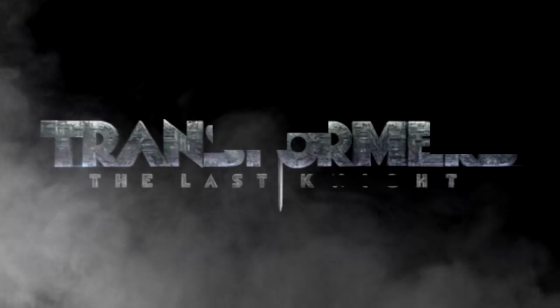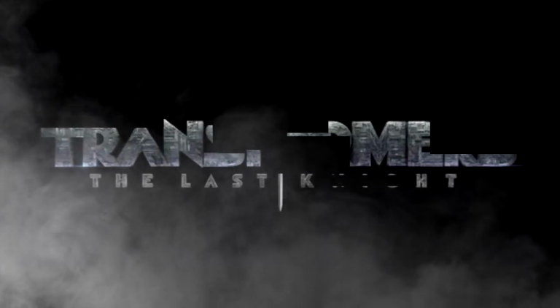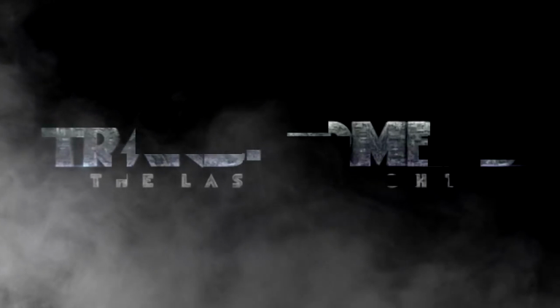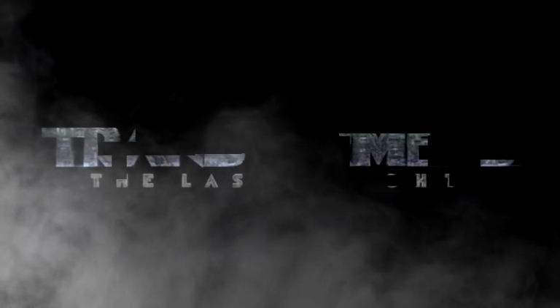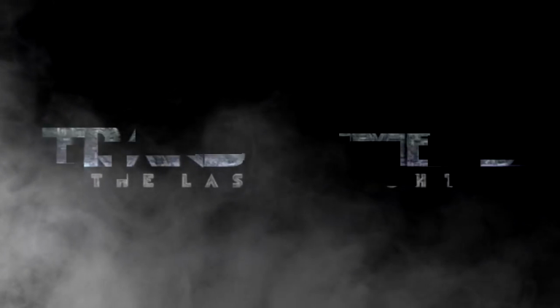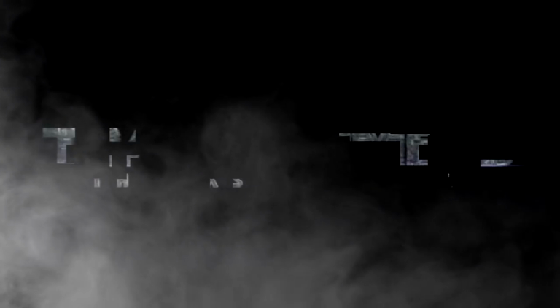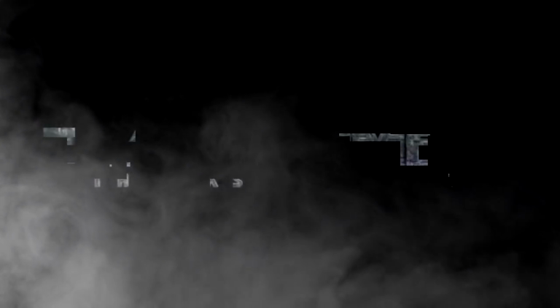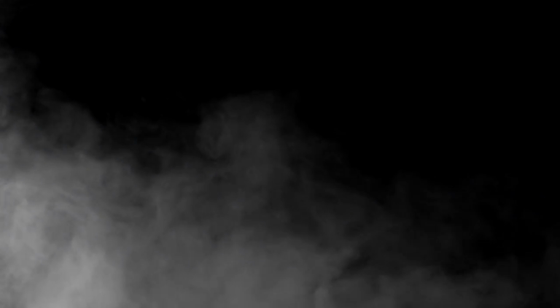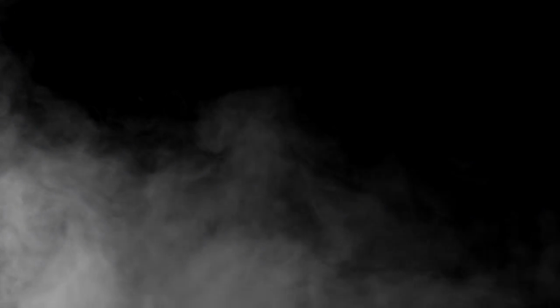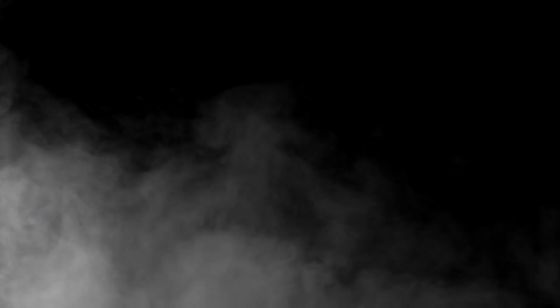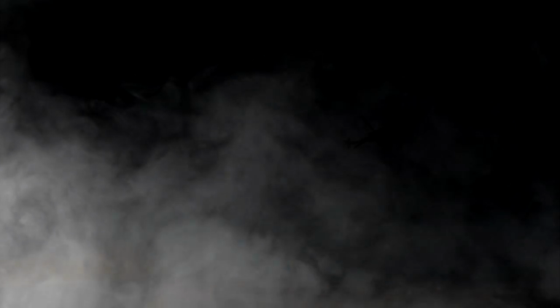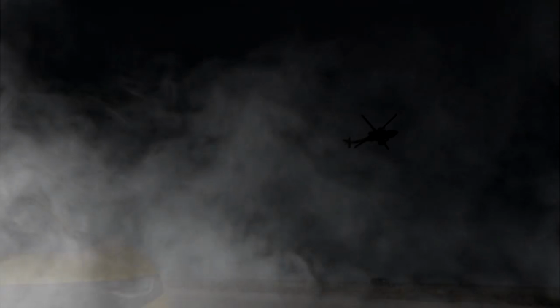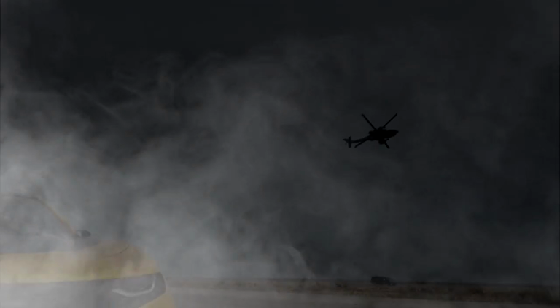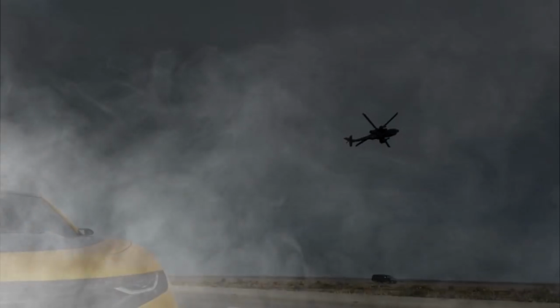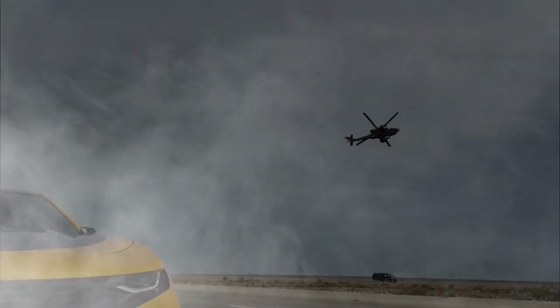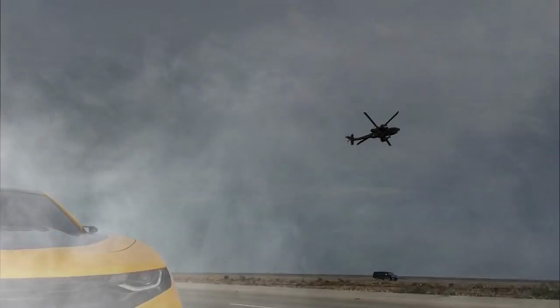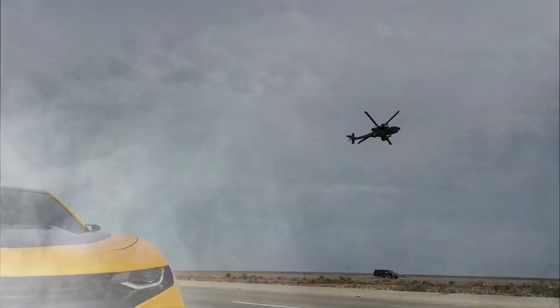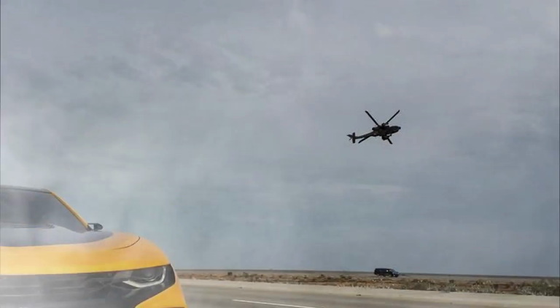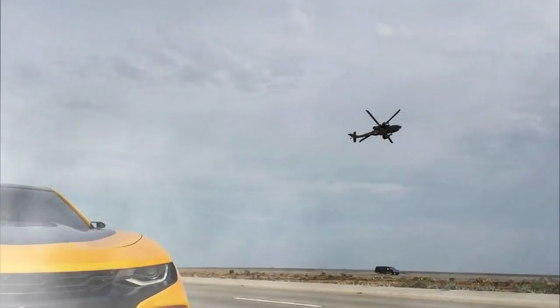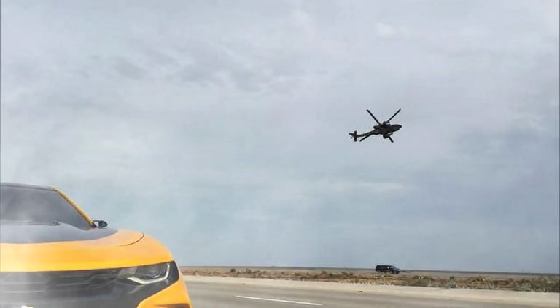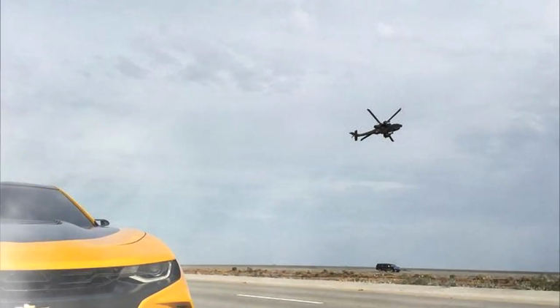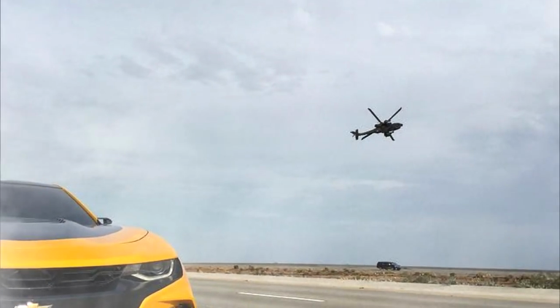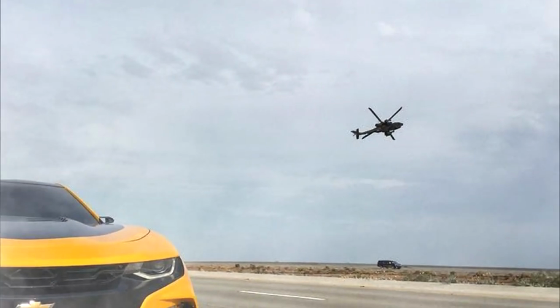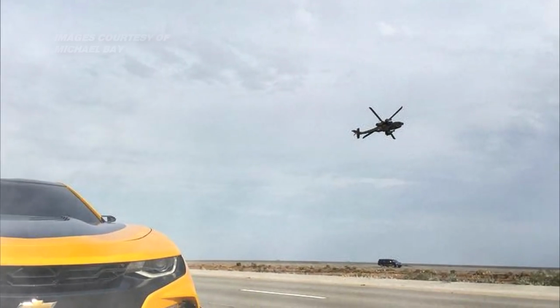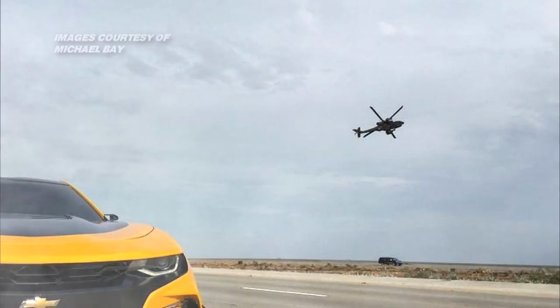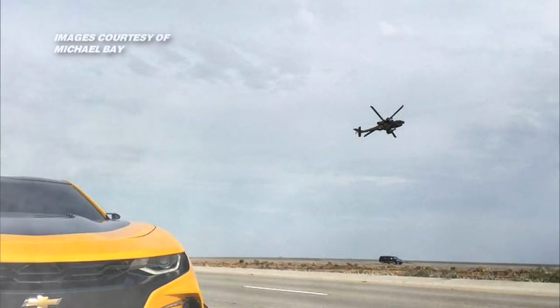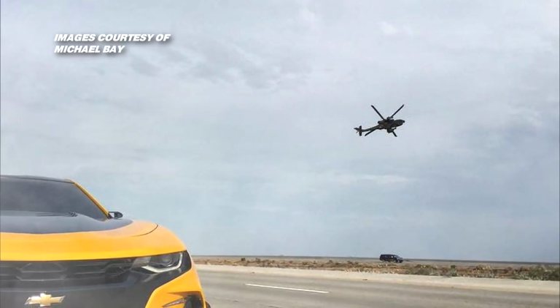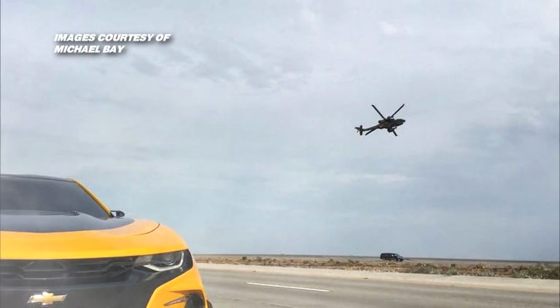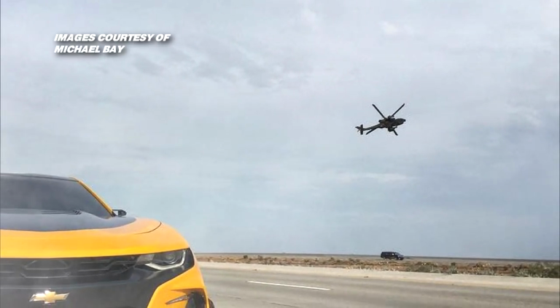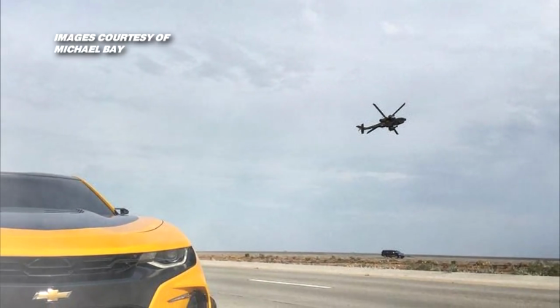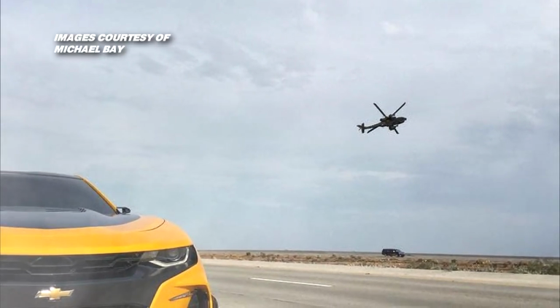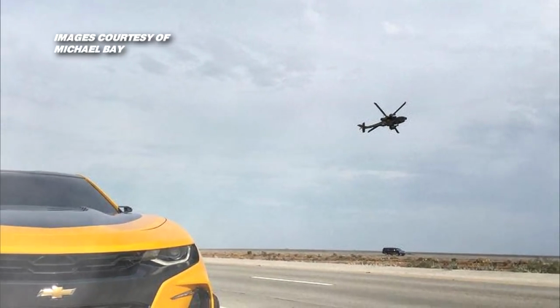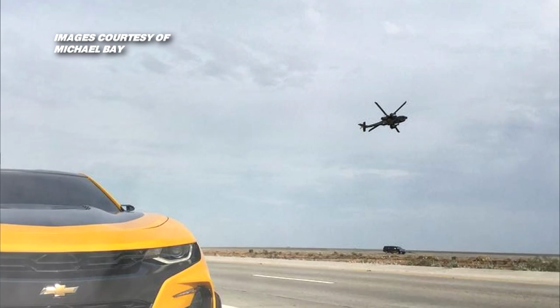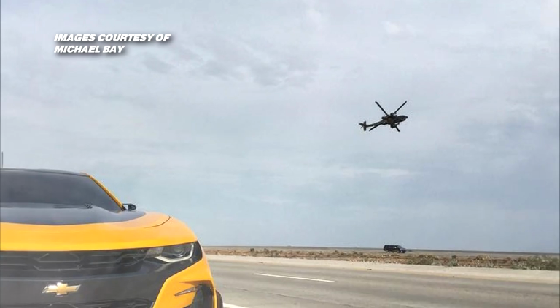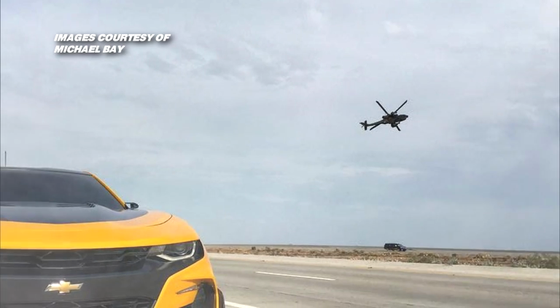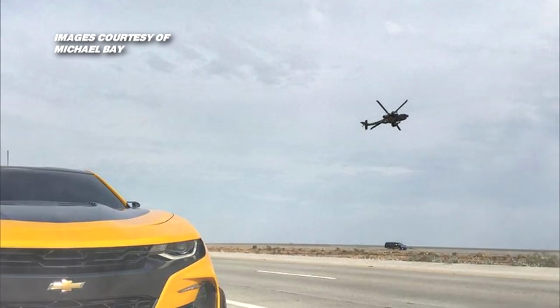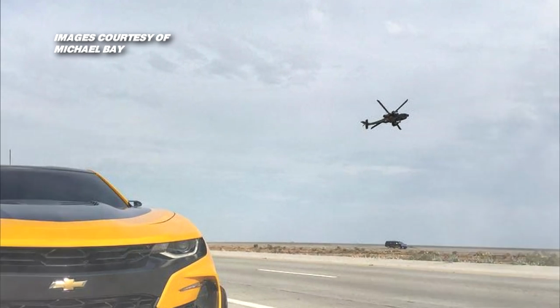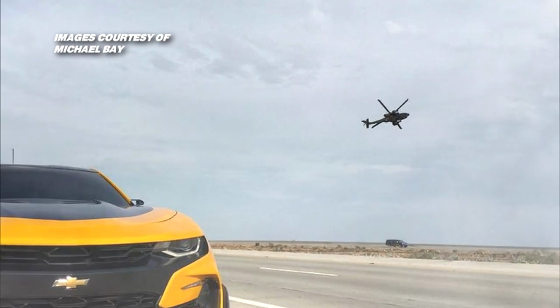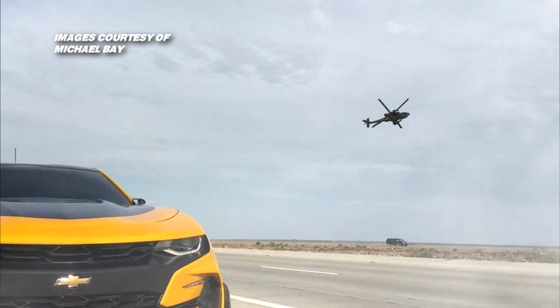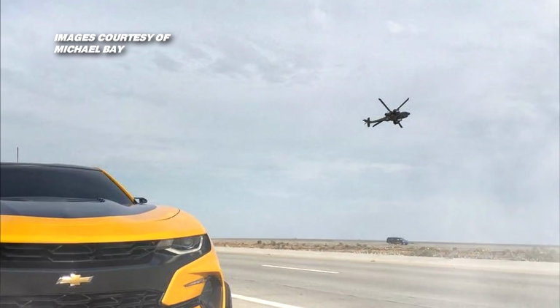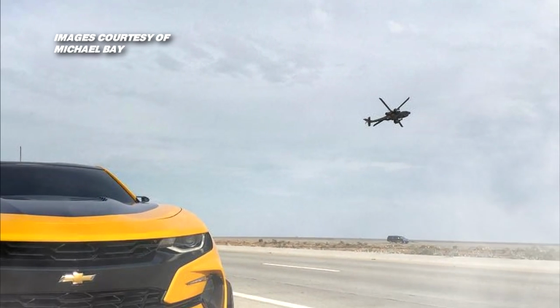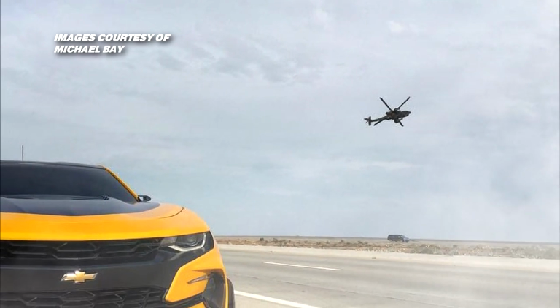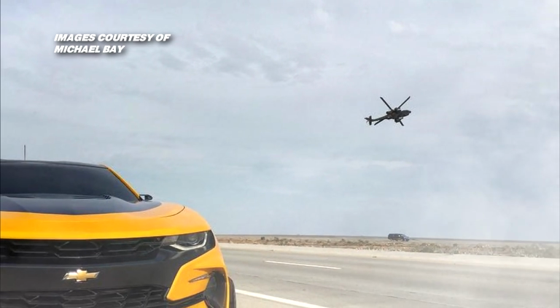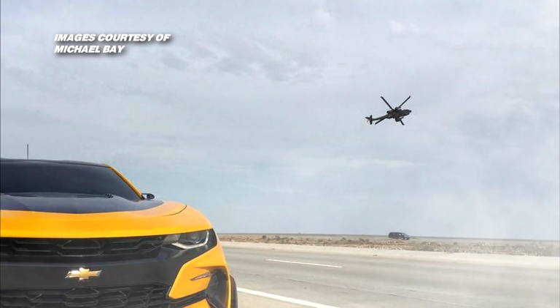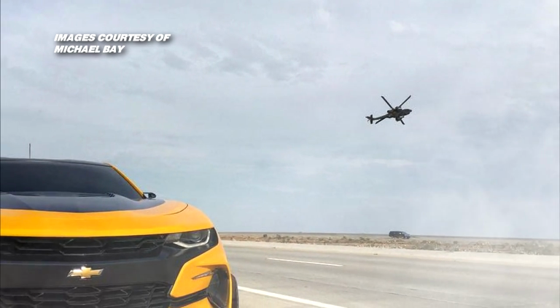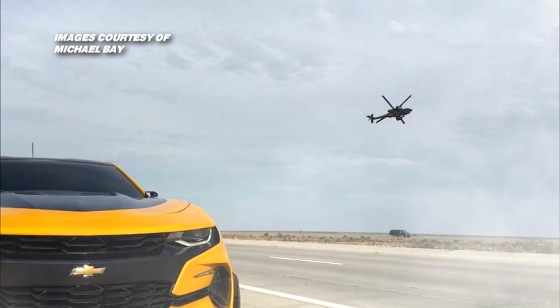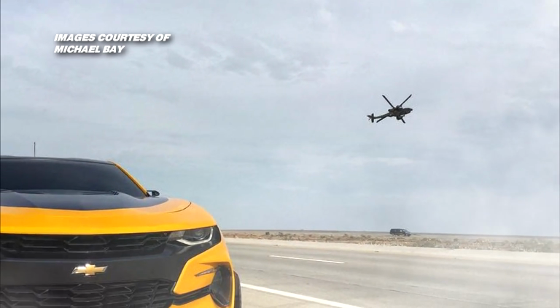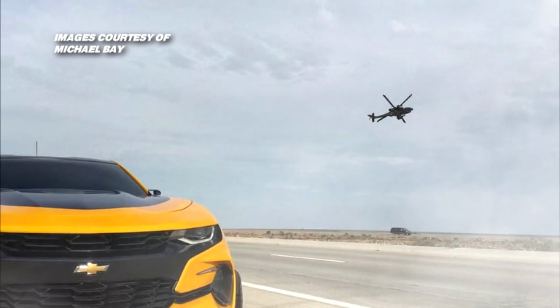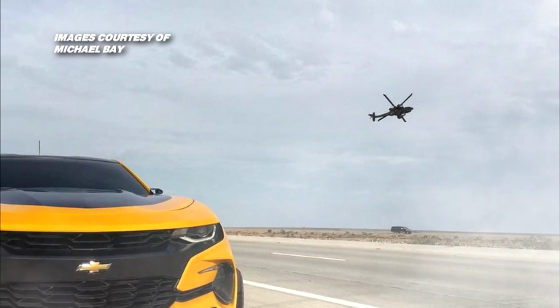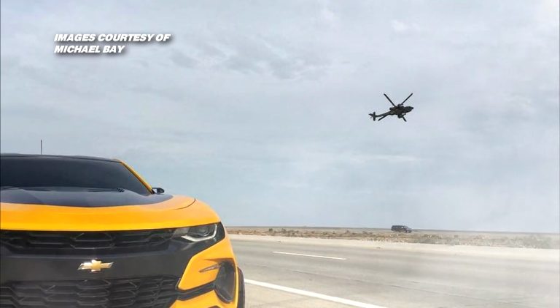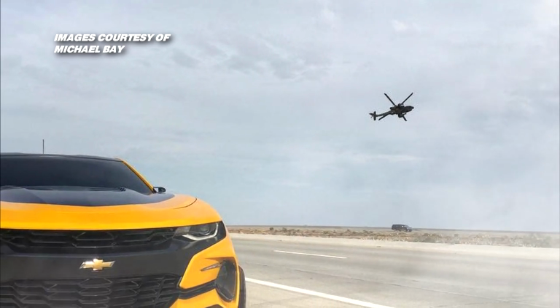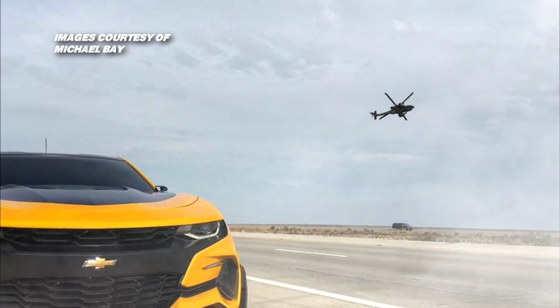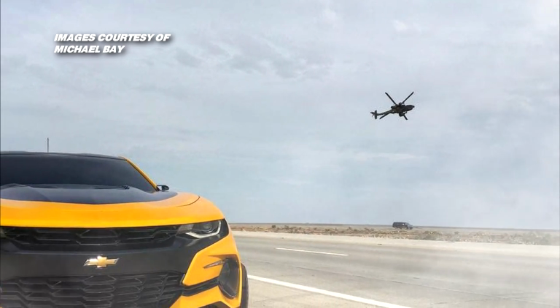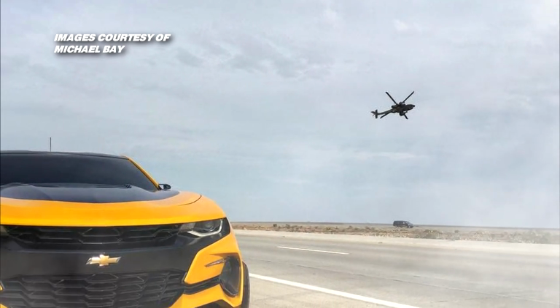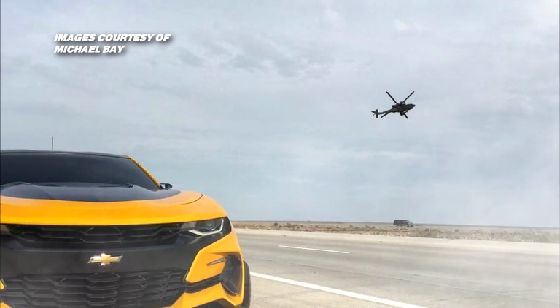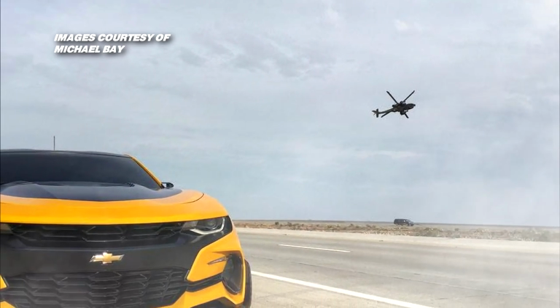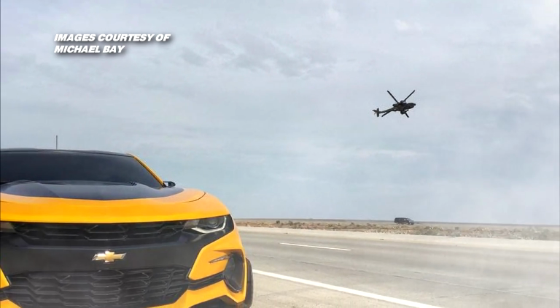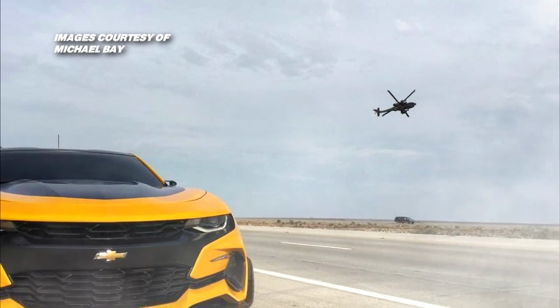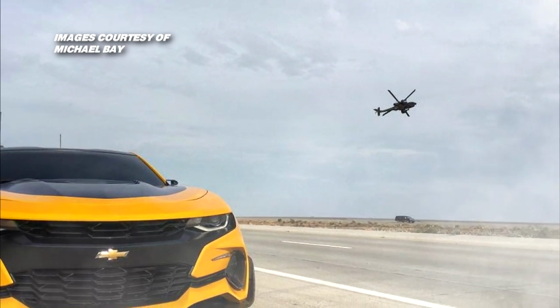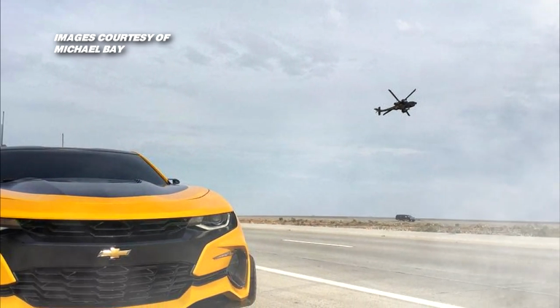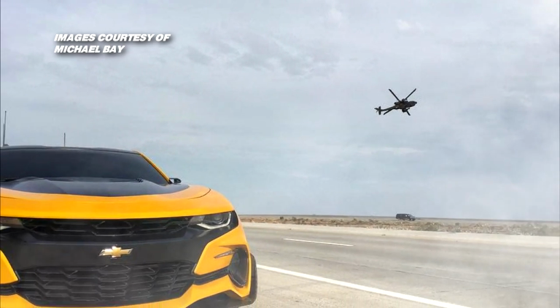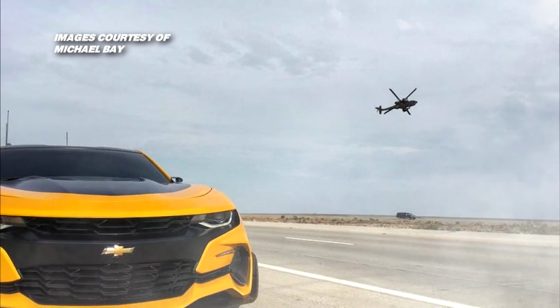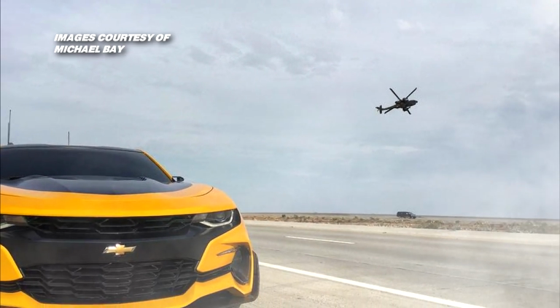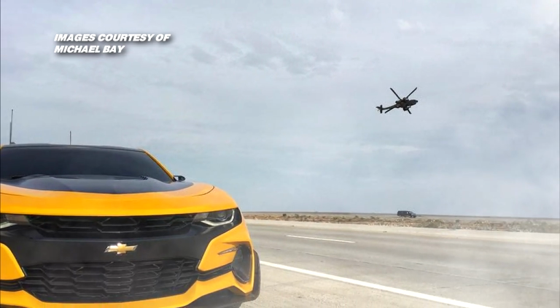We've got the latest details on the upcoming action adventure, Transformers The Last Knight. Let's dive right in.